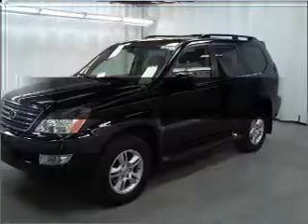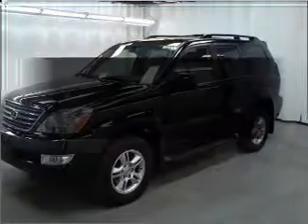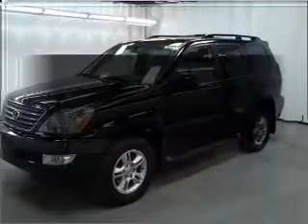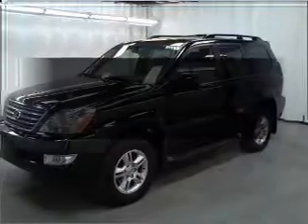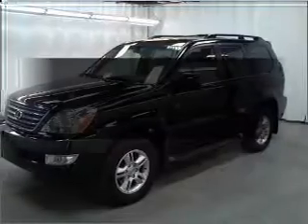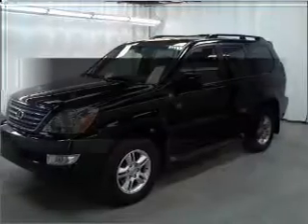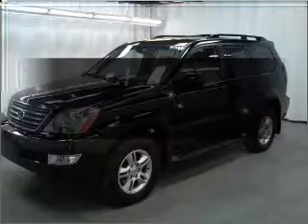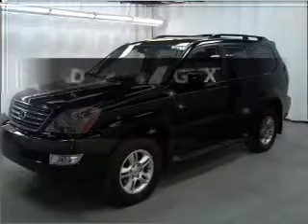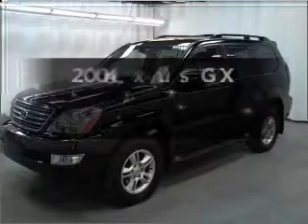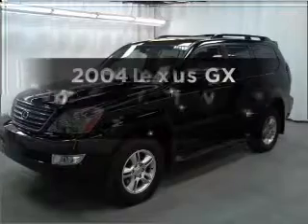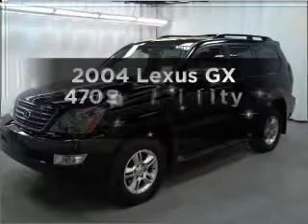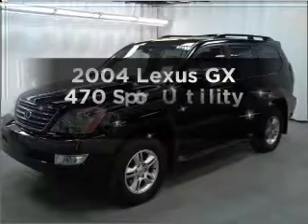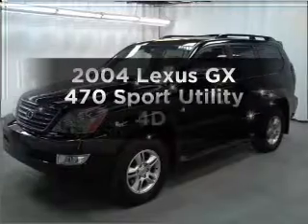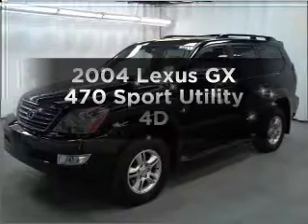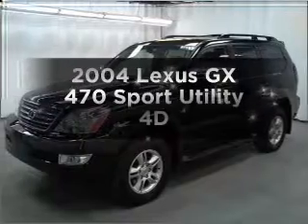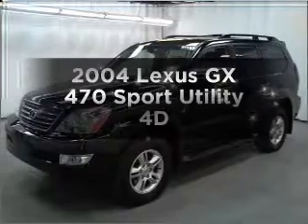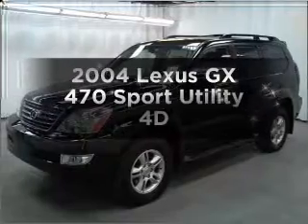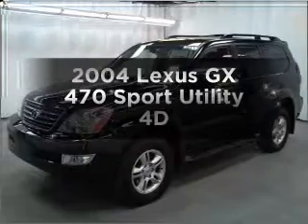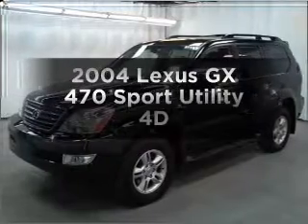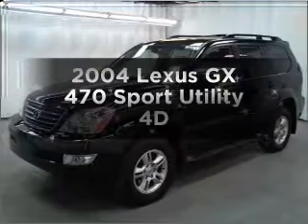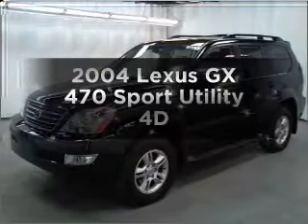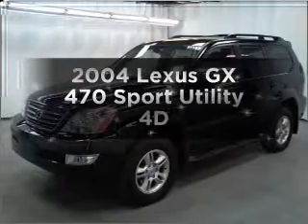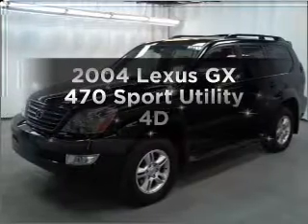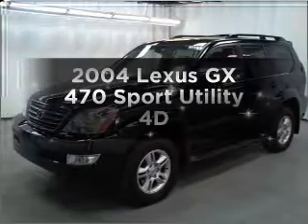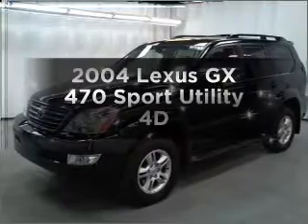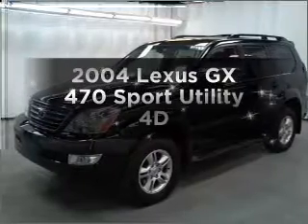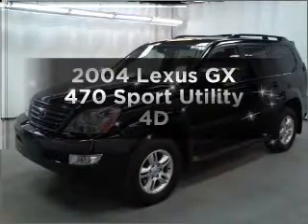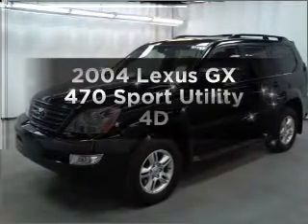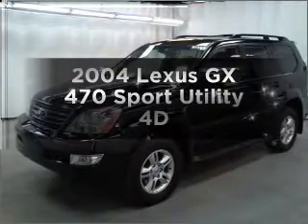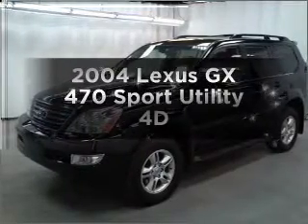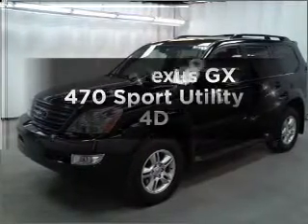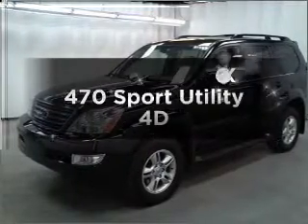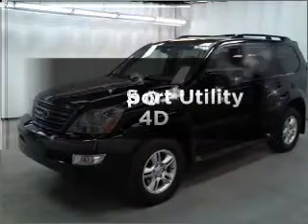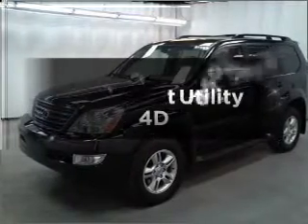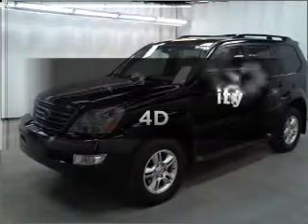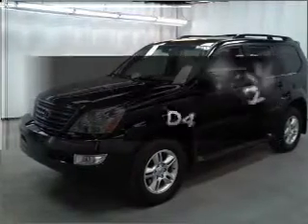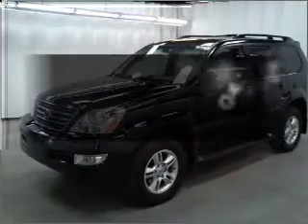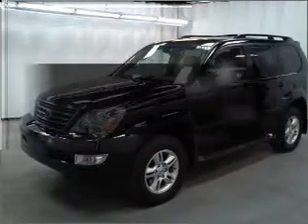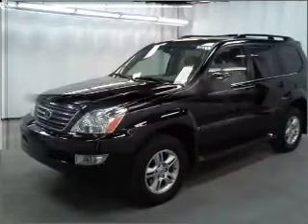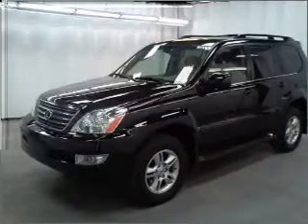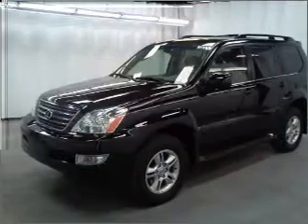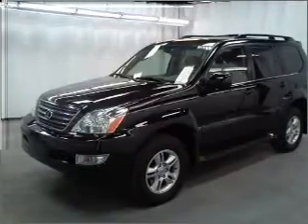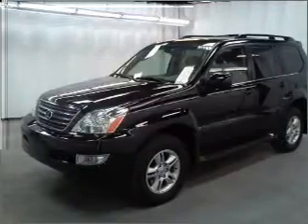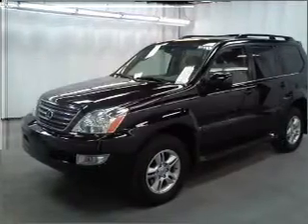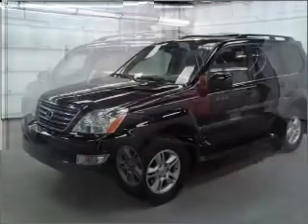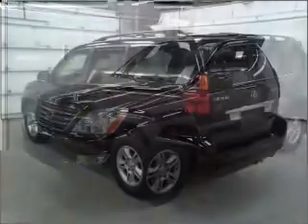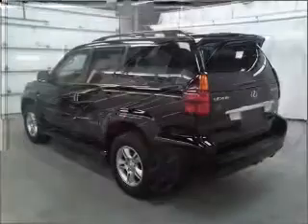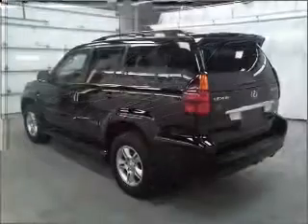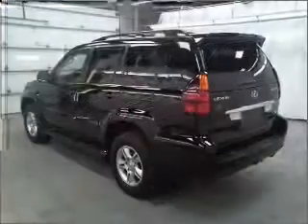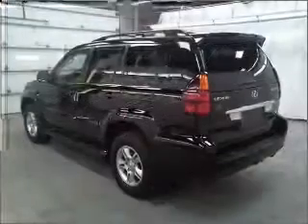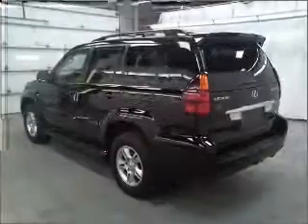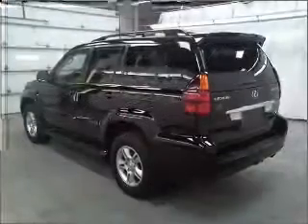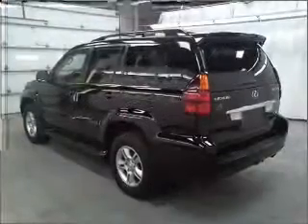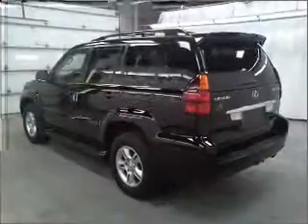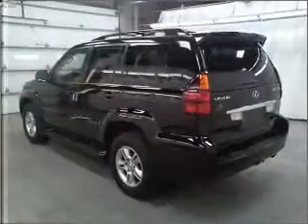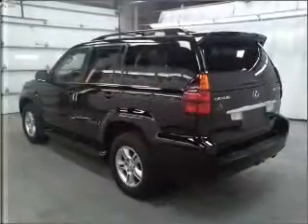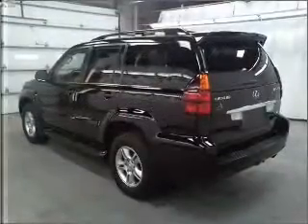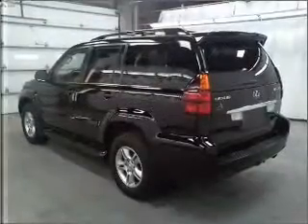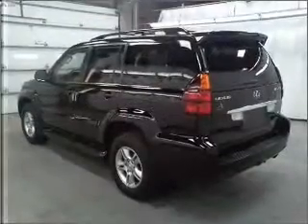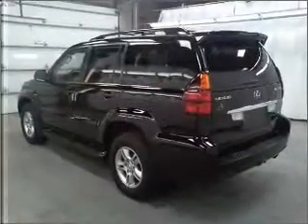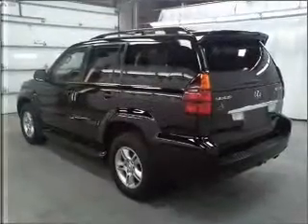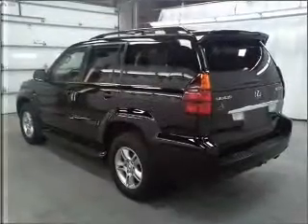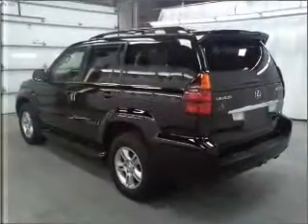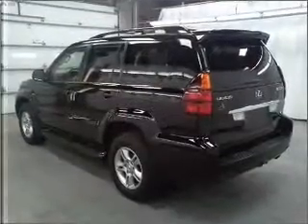Travel the roads in style and comfort in this great vehicle. Premium wheels give a more luxurious look.